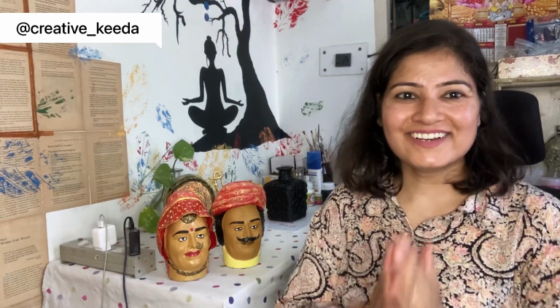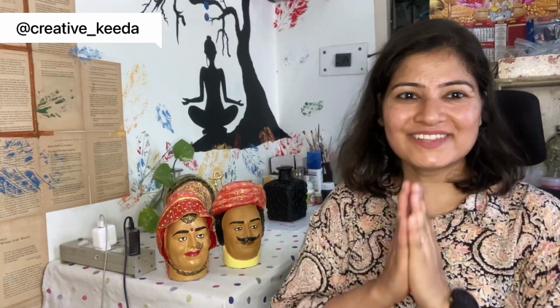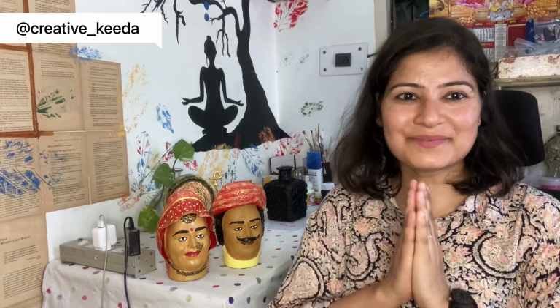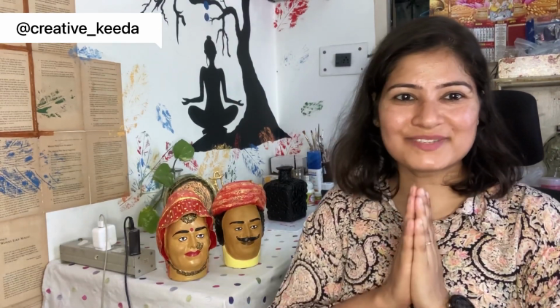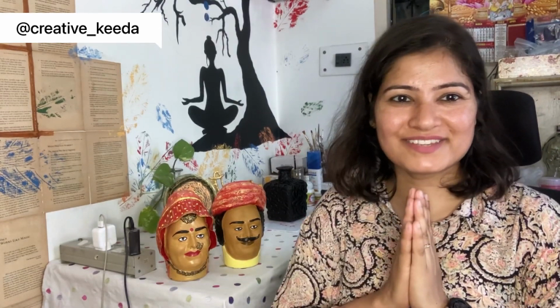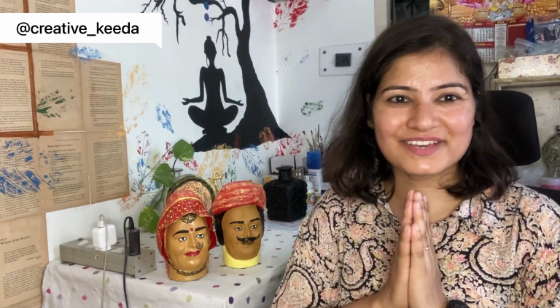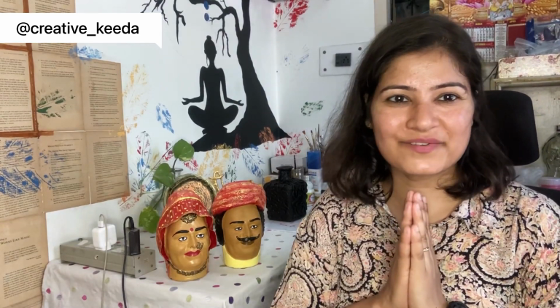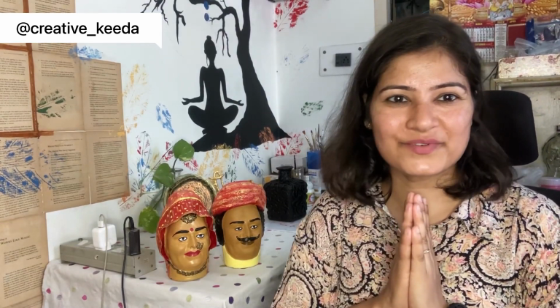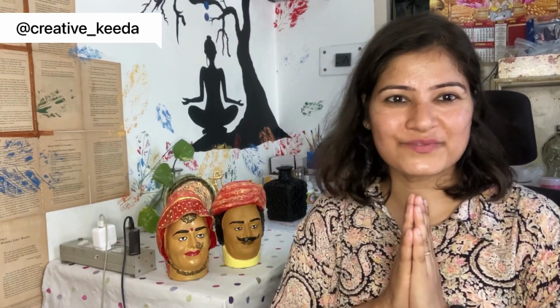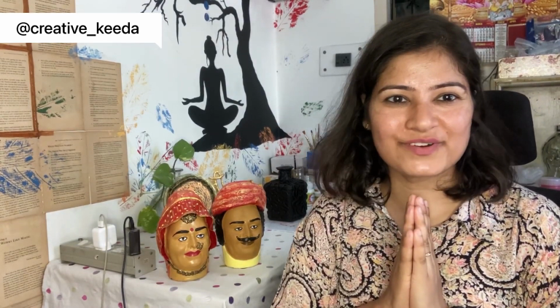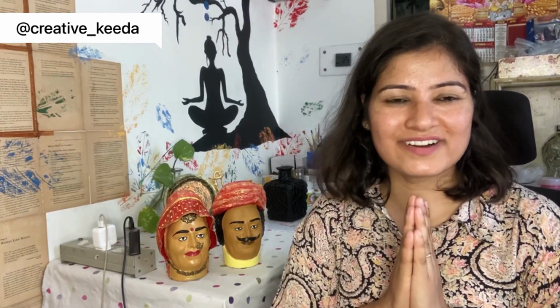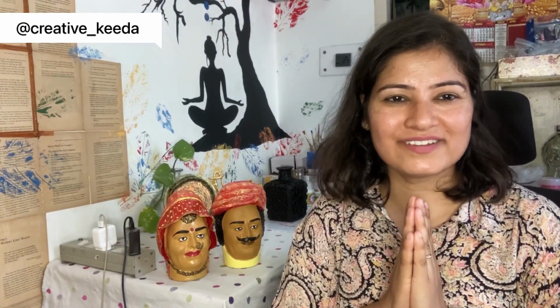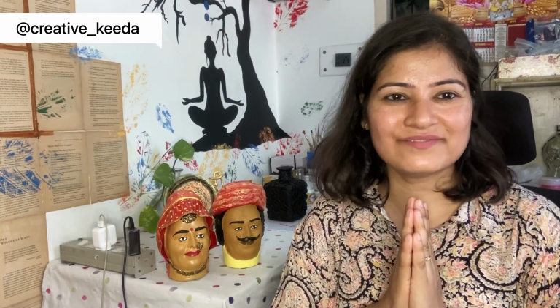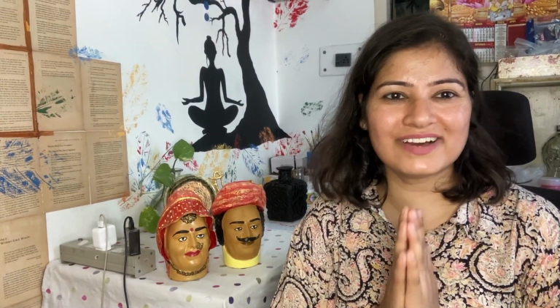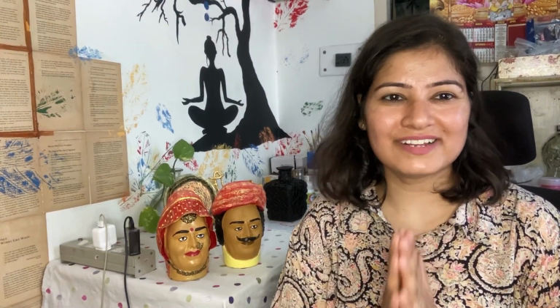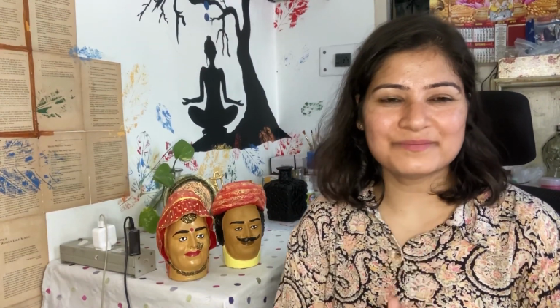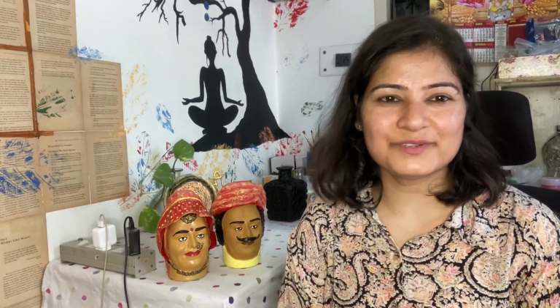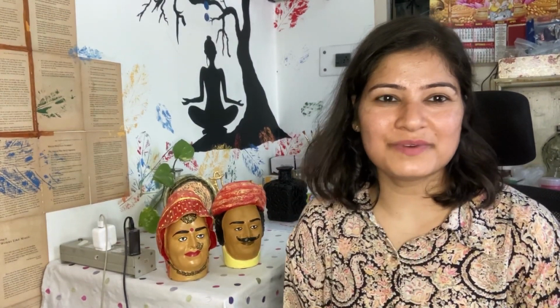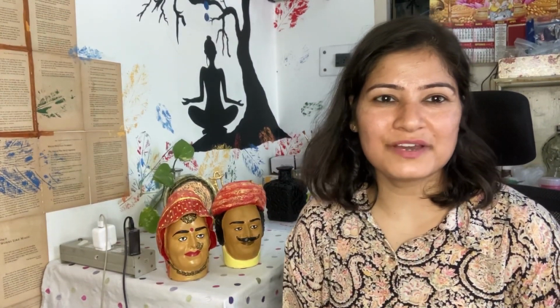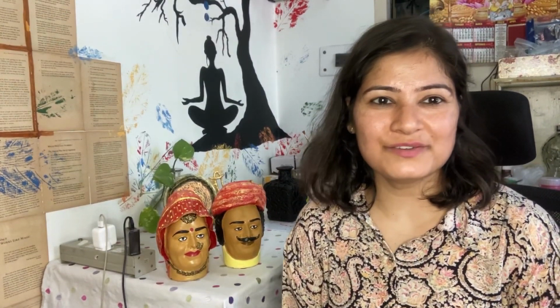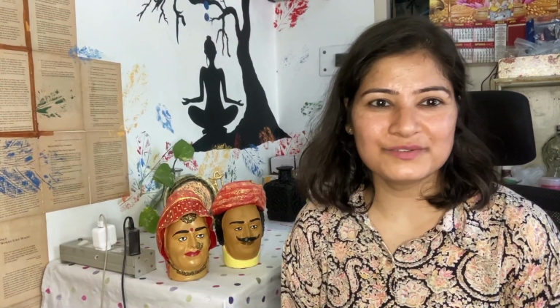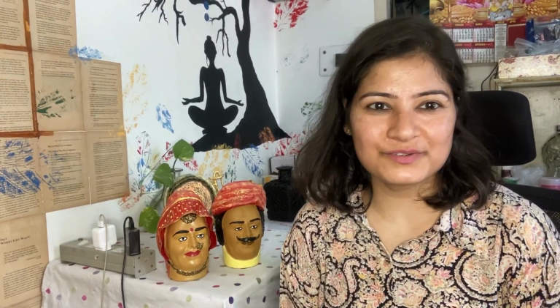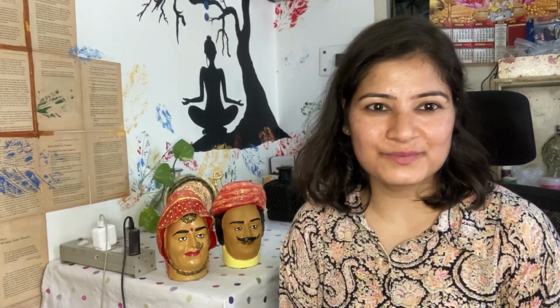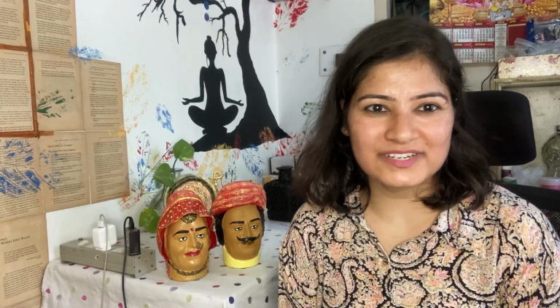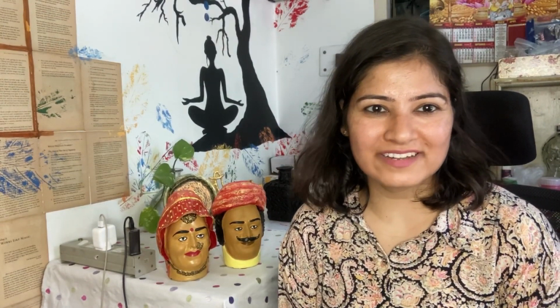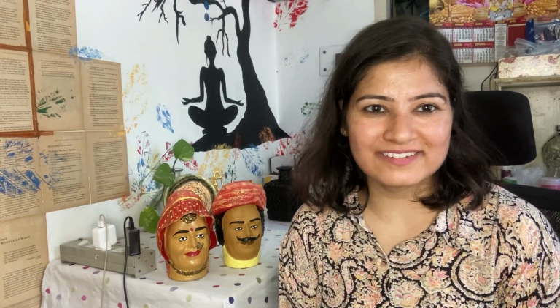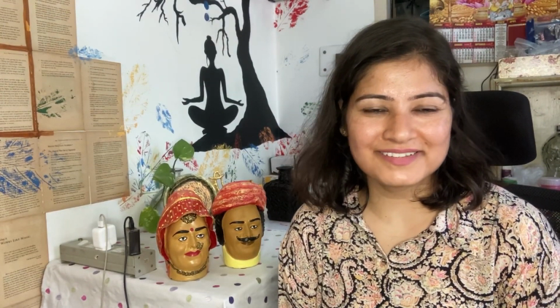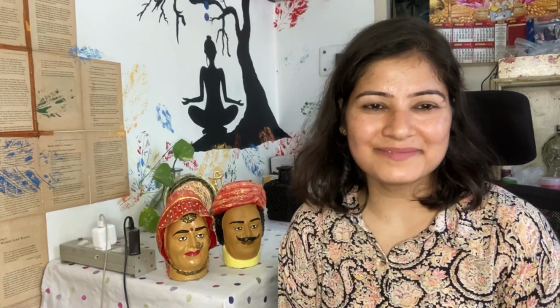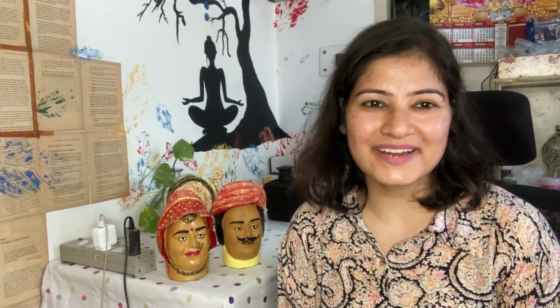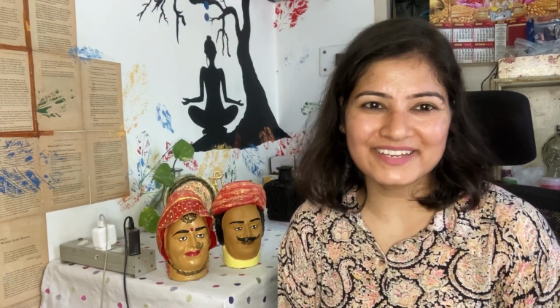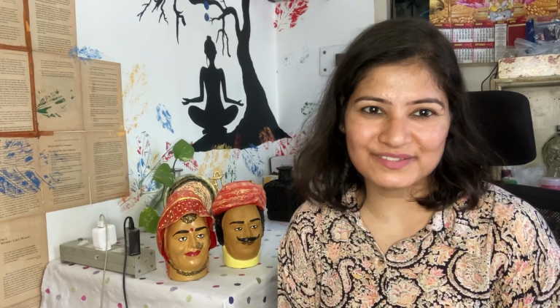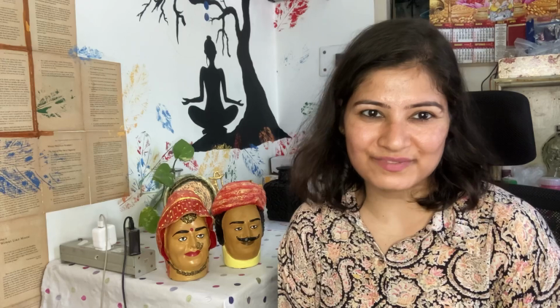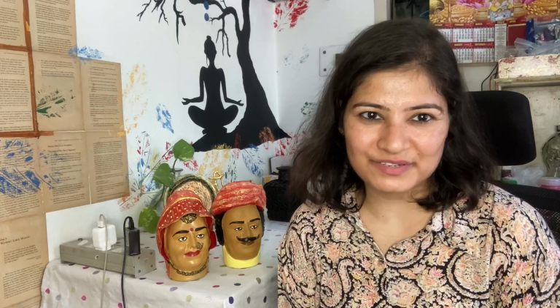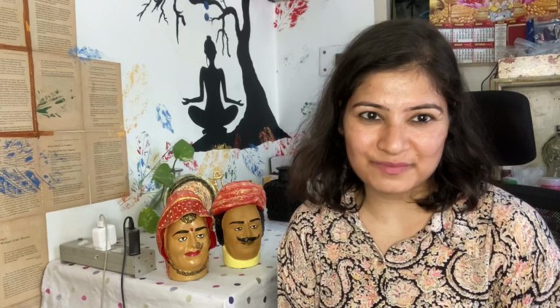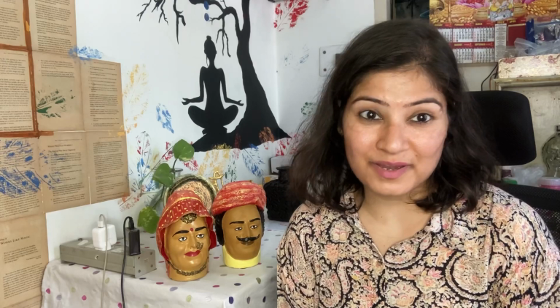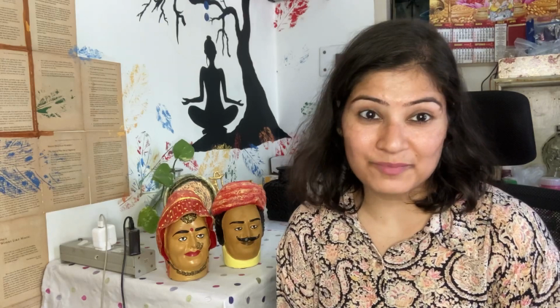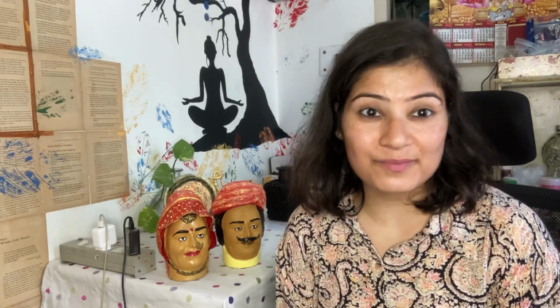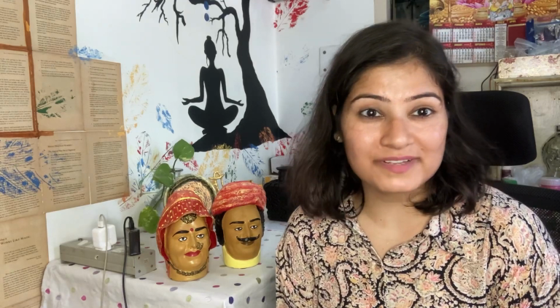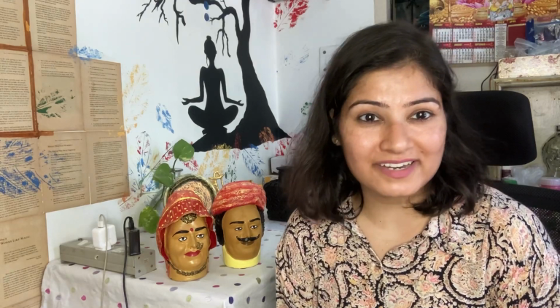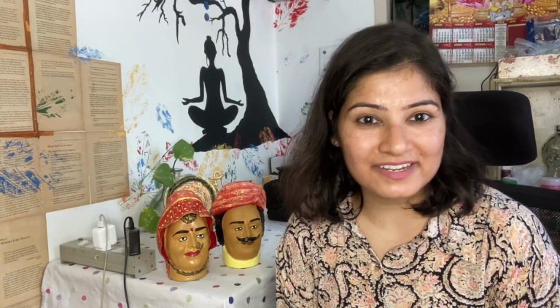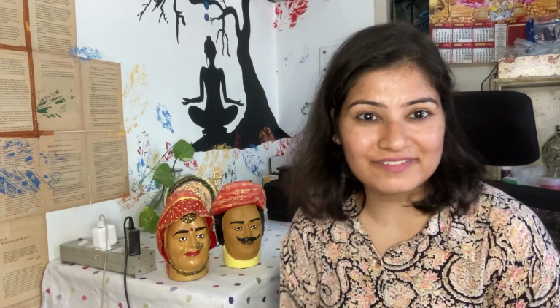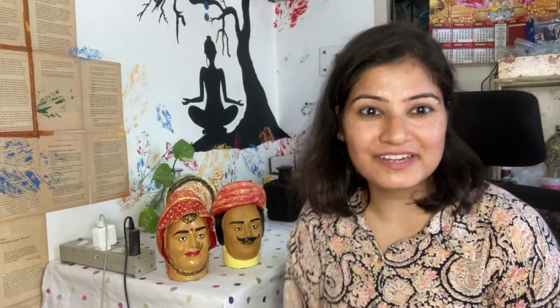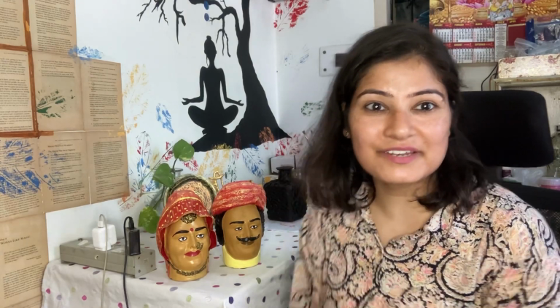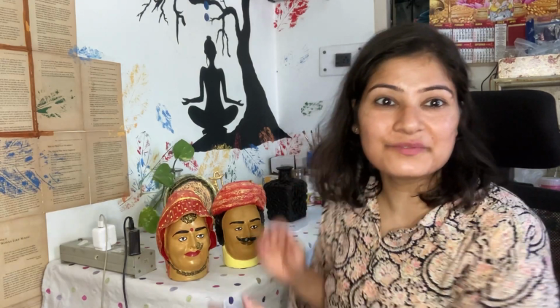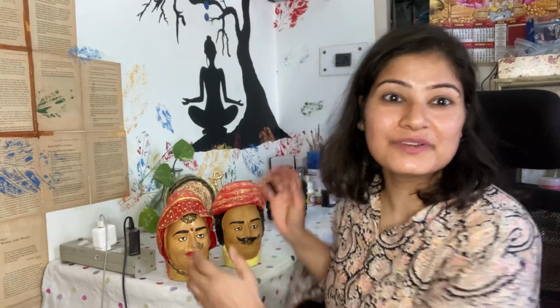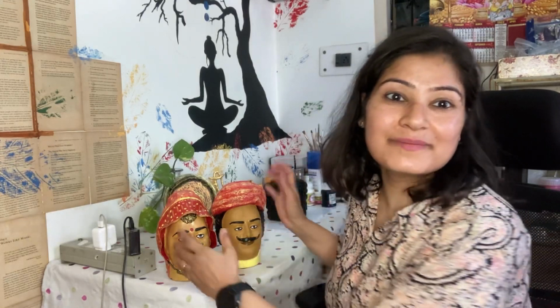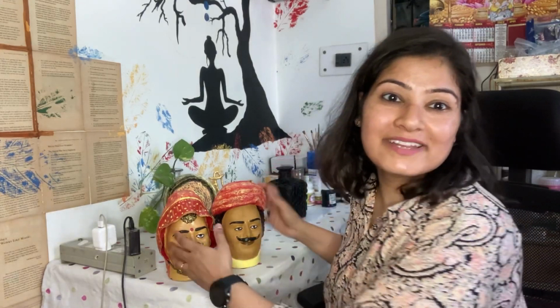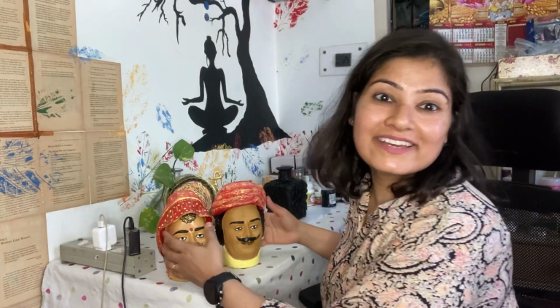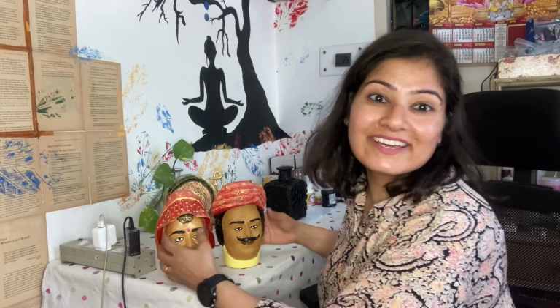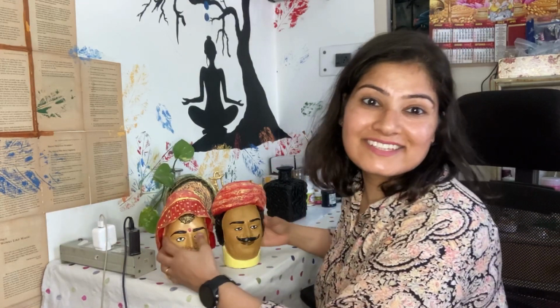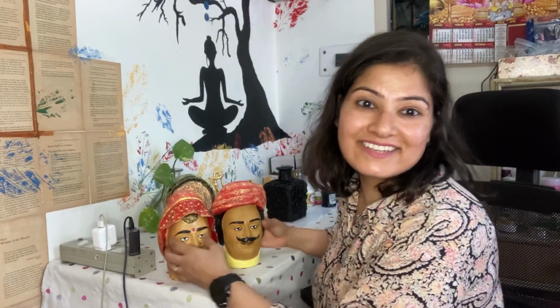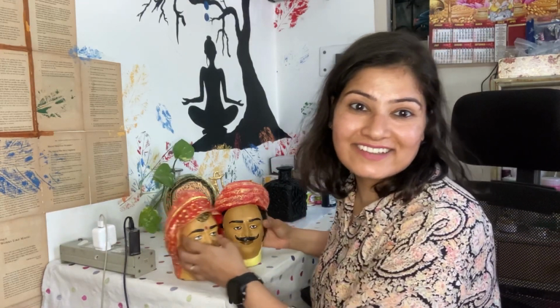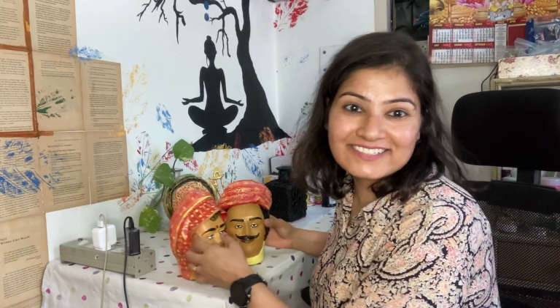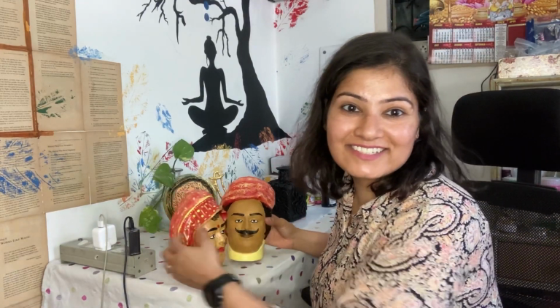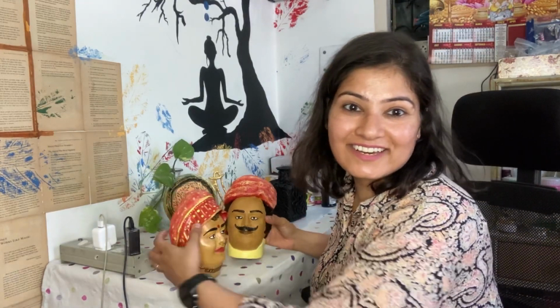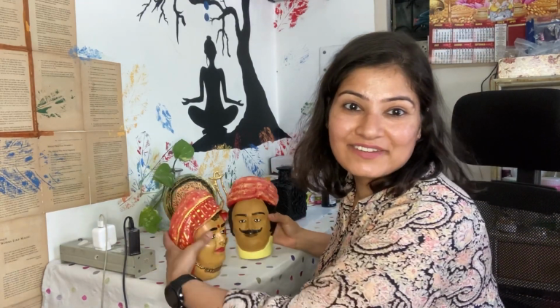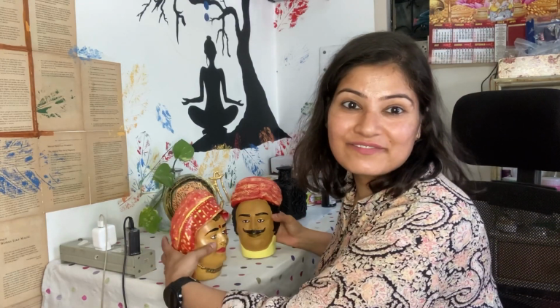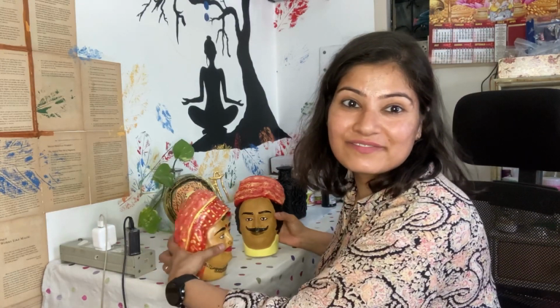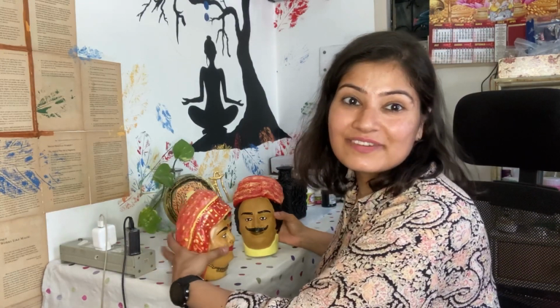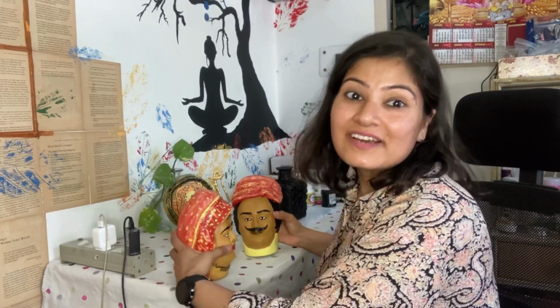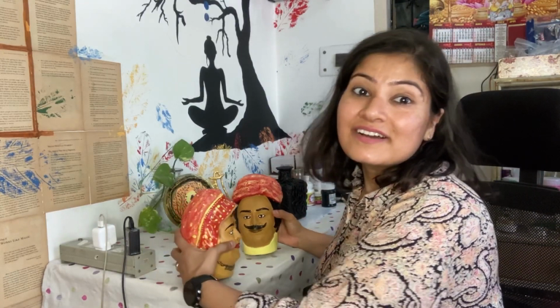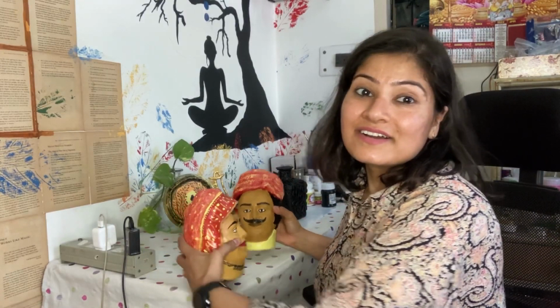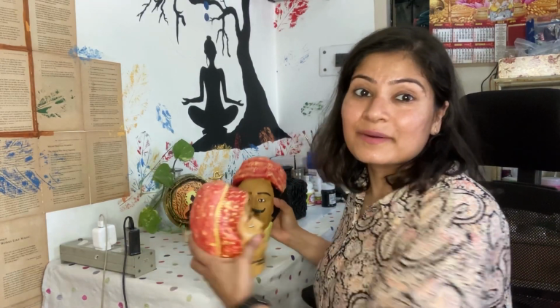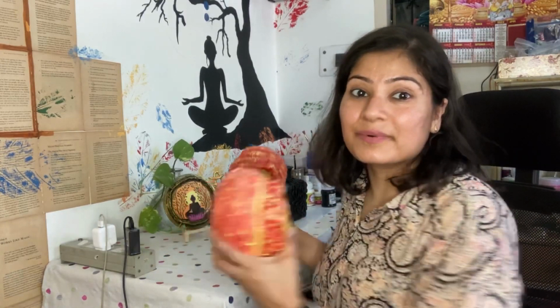Hello everyone! Welcome to my YouTube channel. In this video, I am going to tell you how I made a Rajasthani couple.